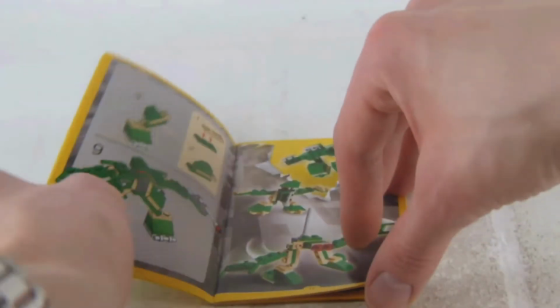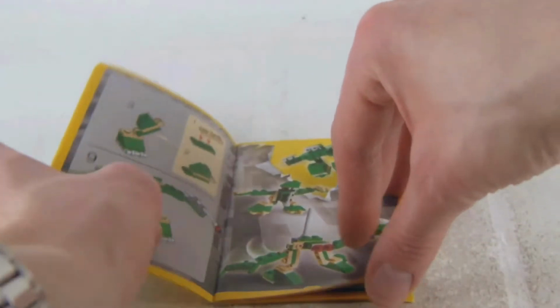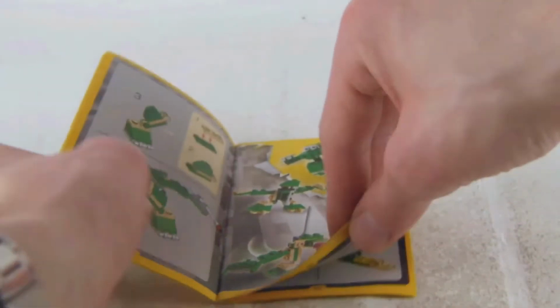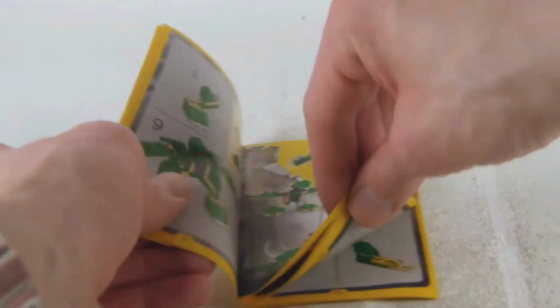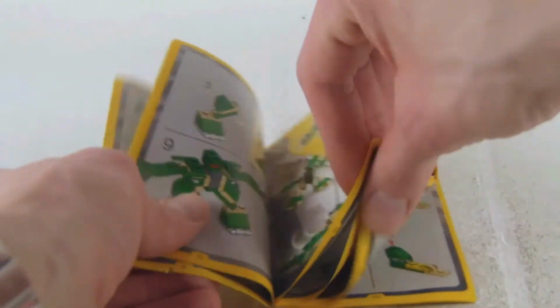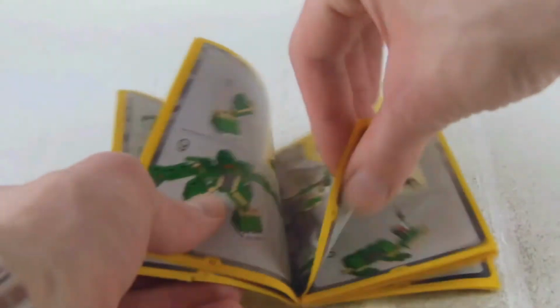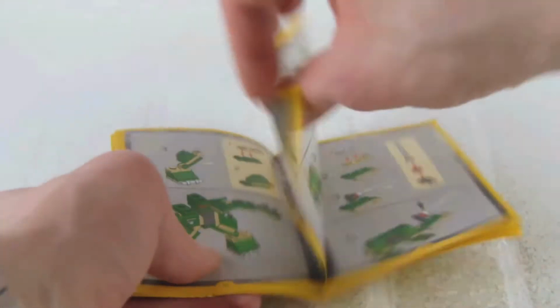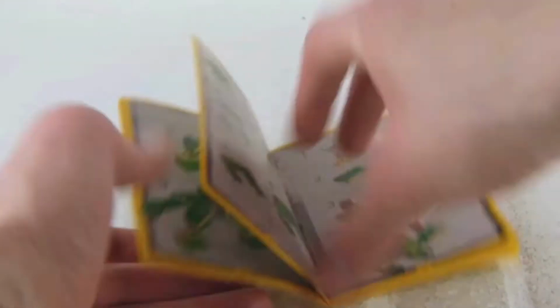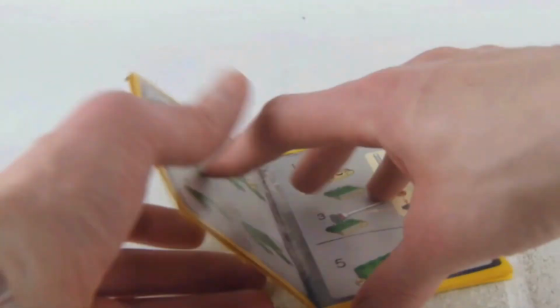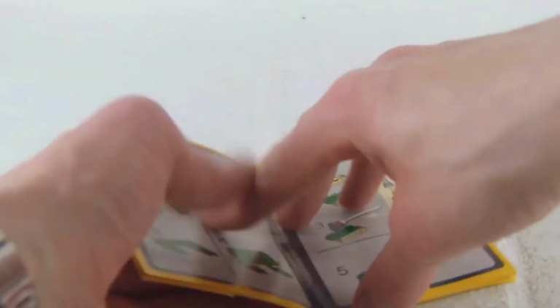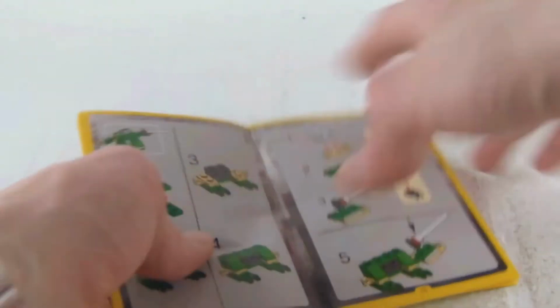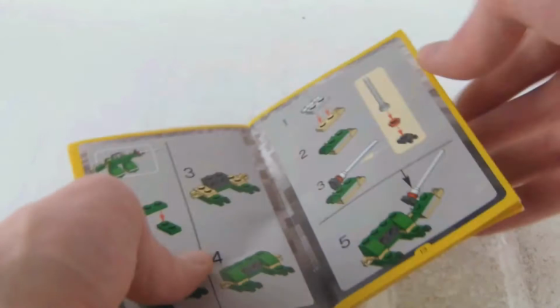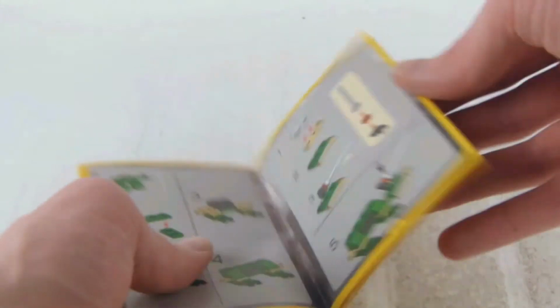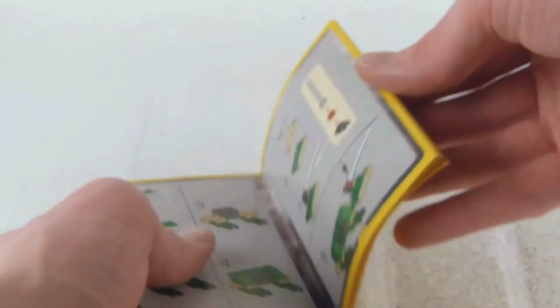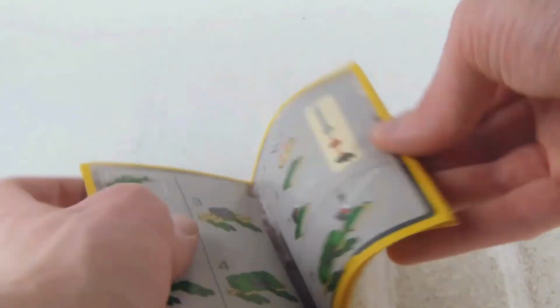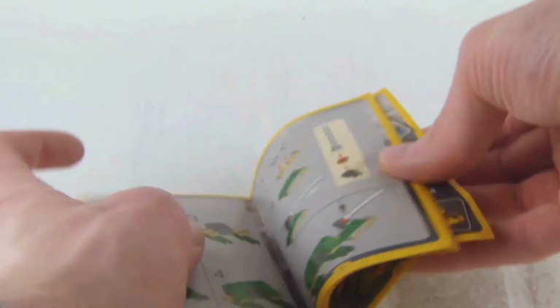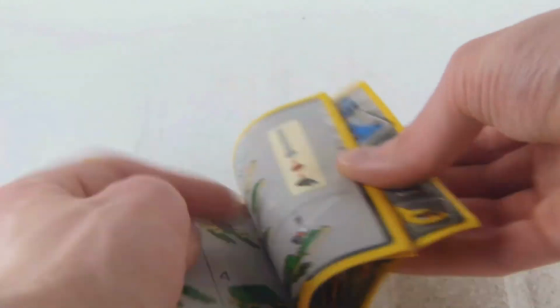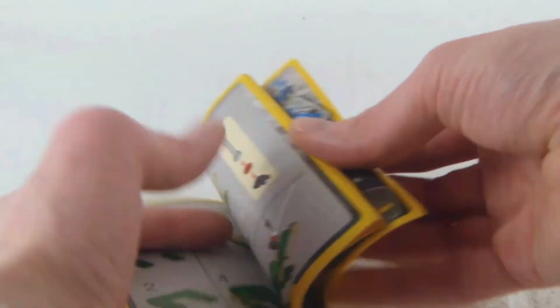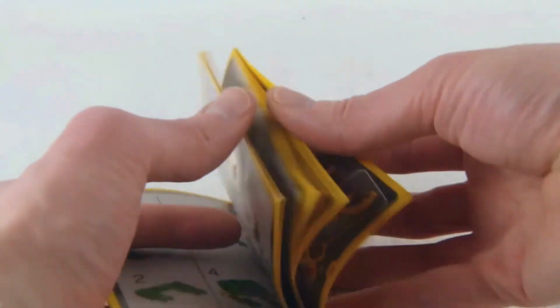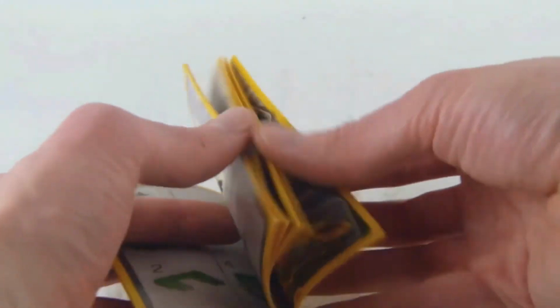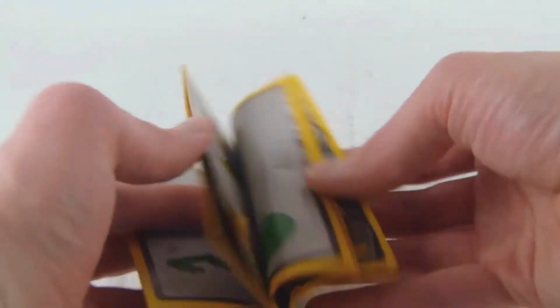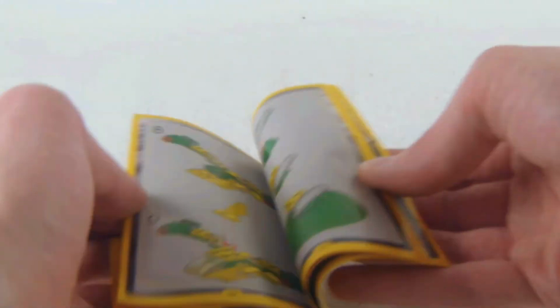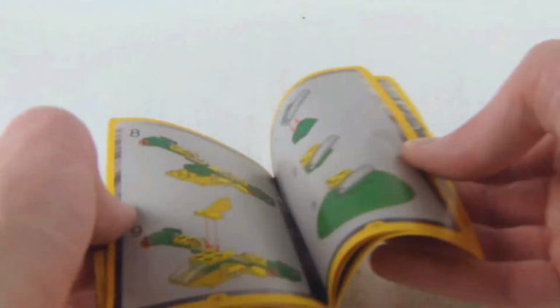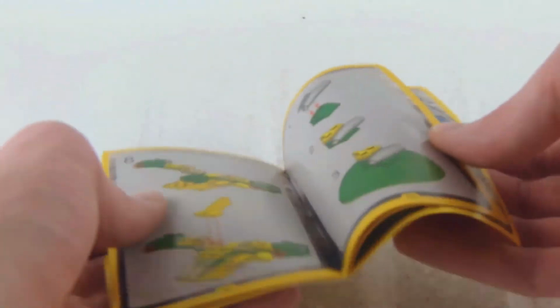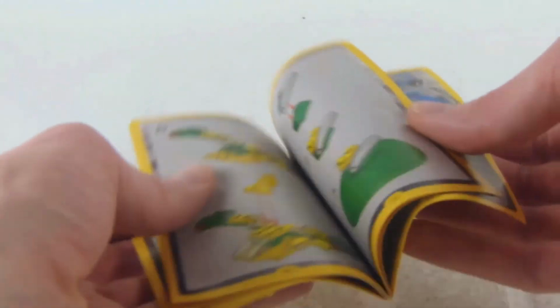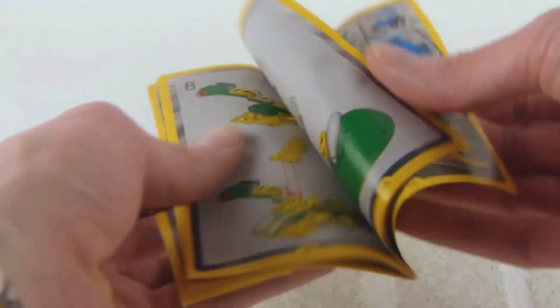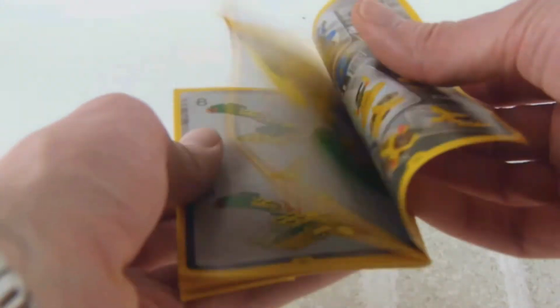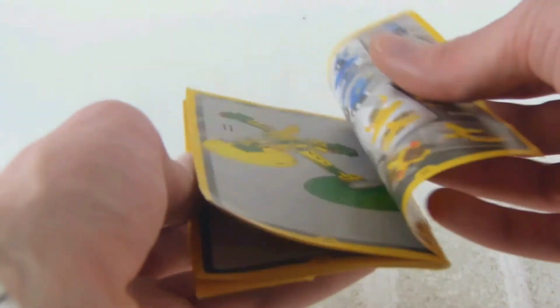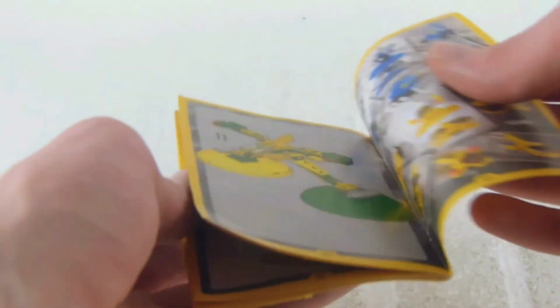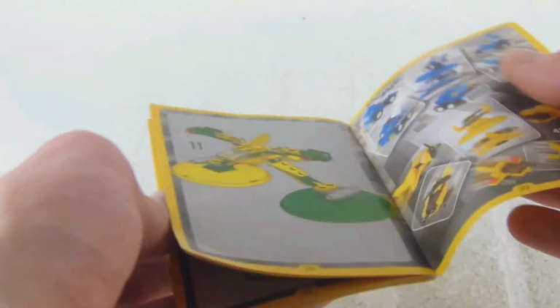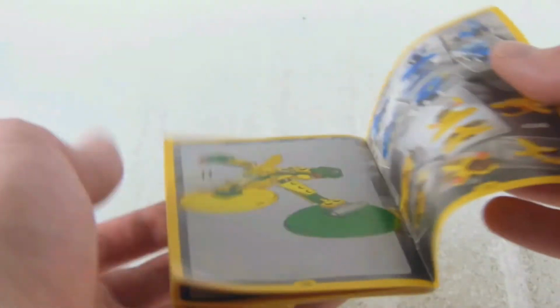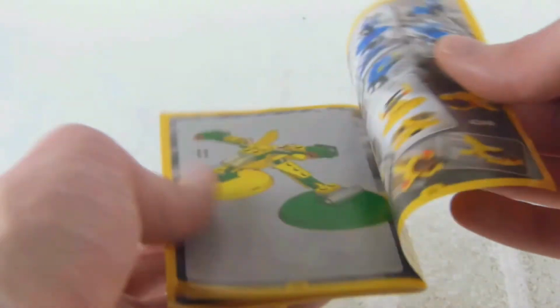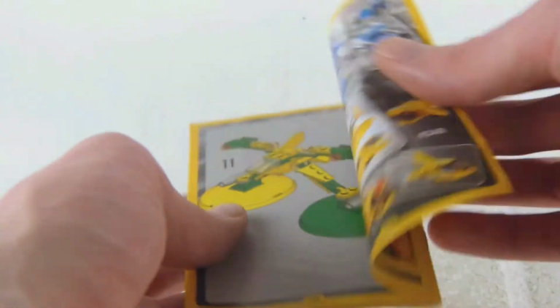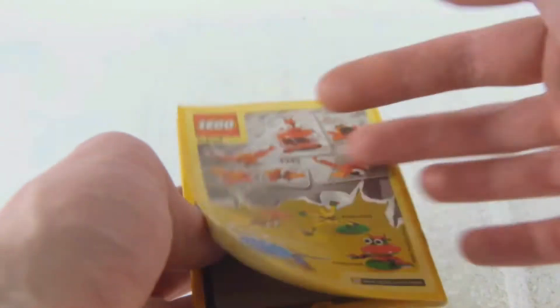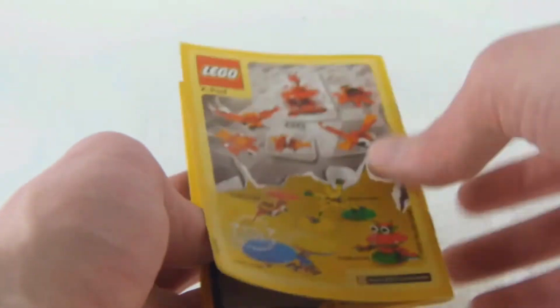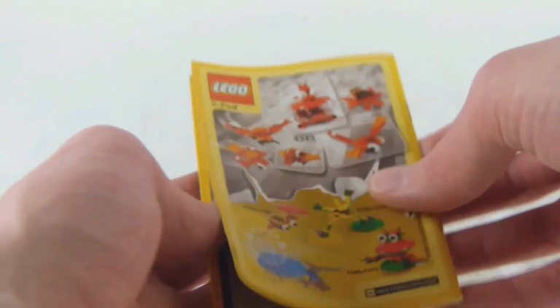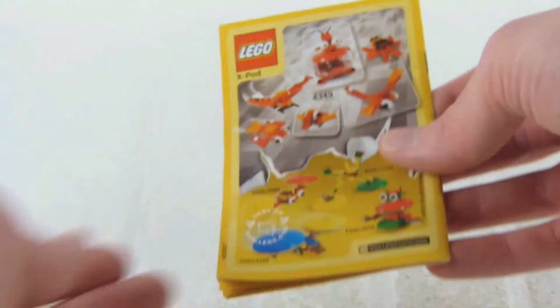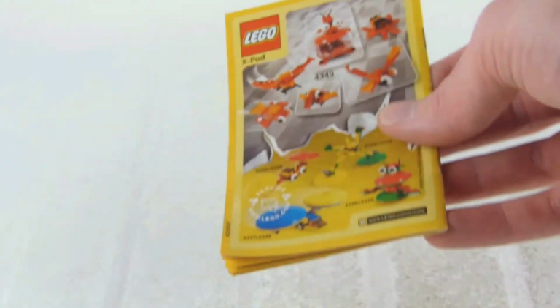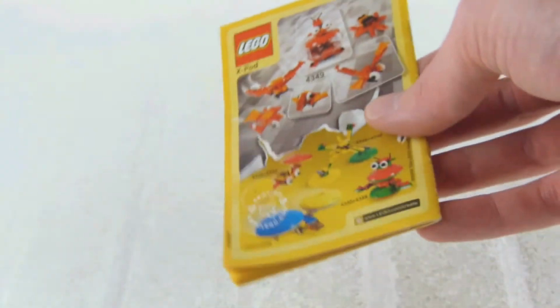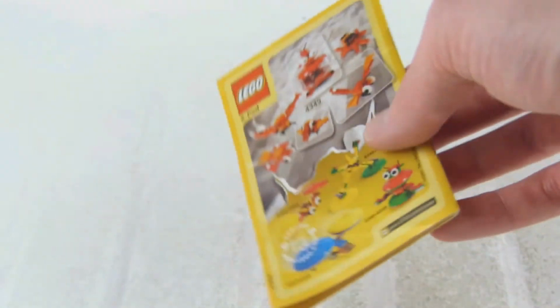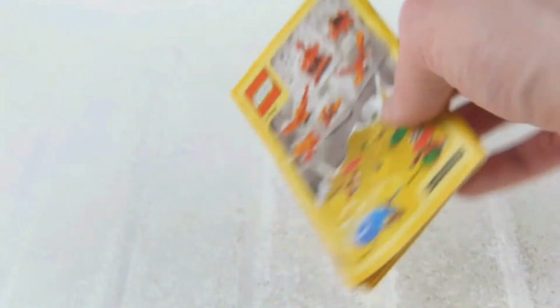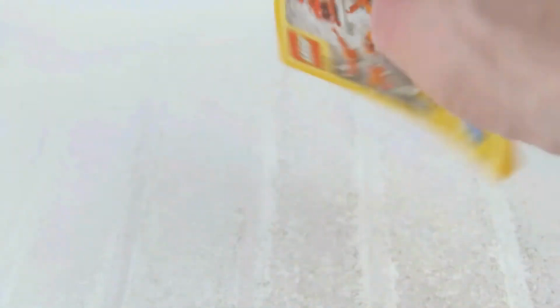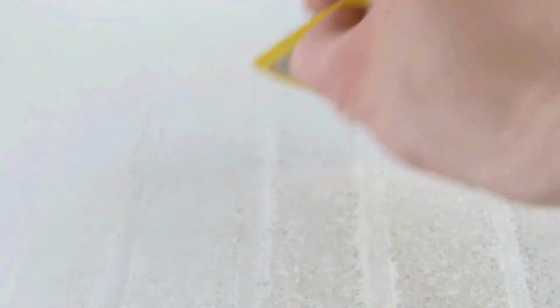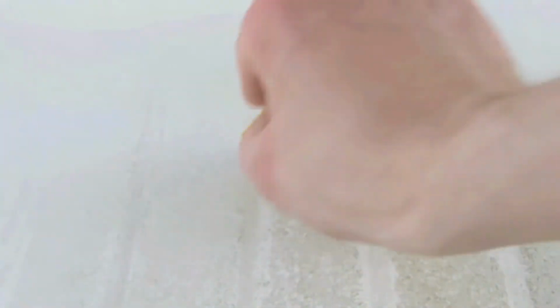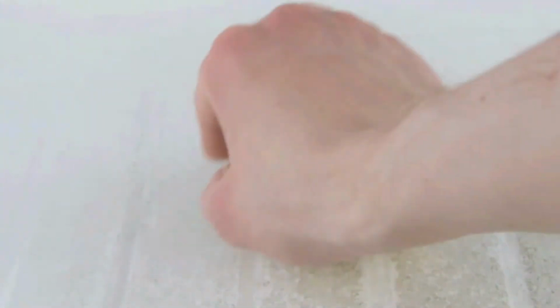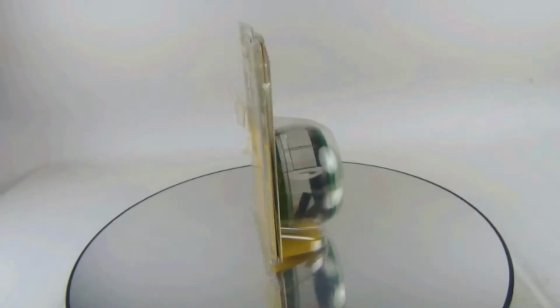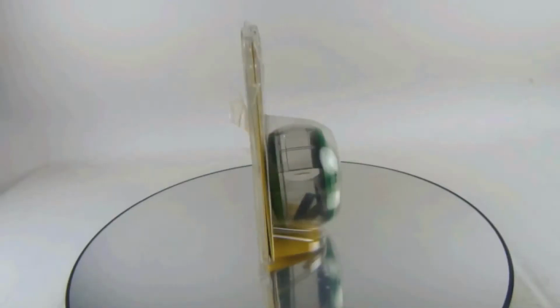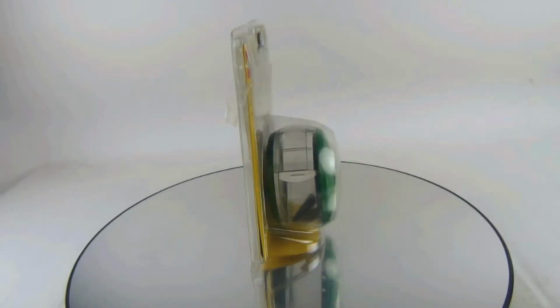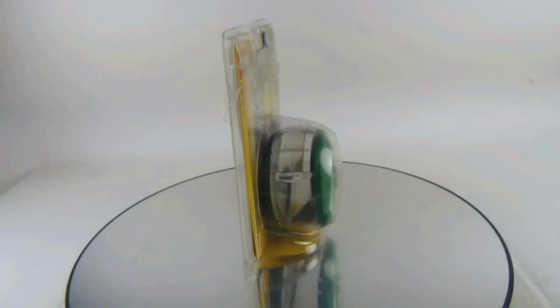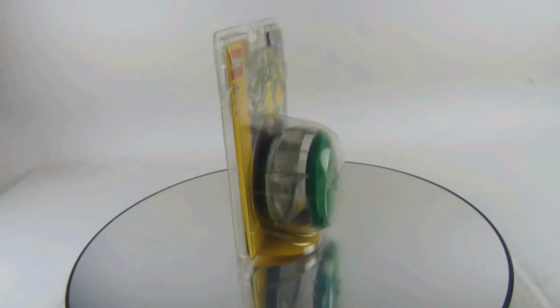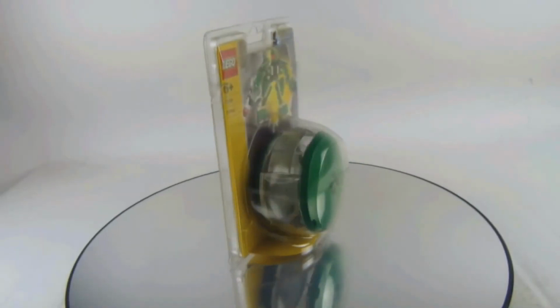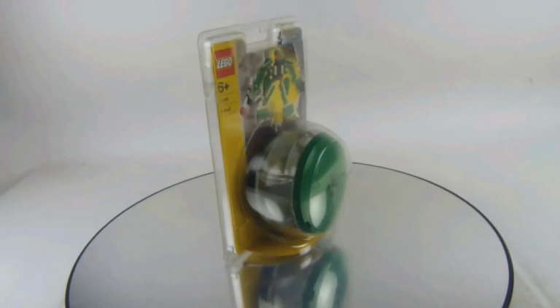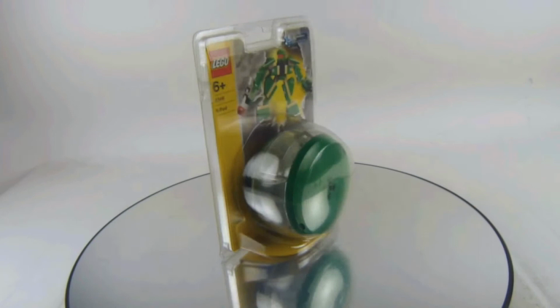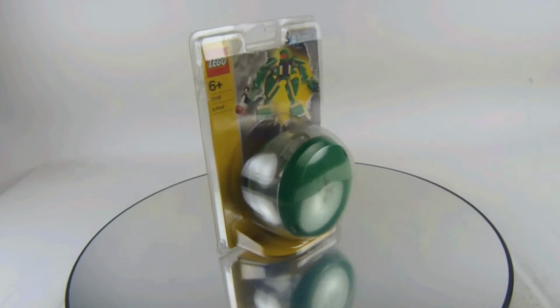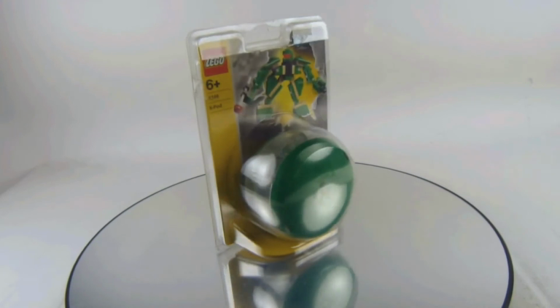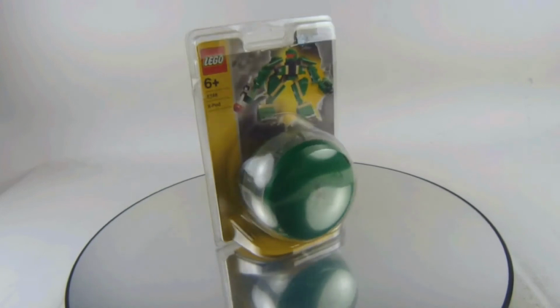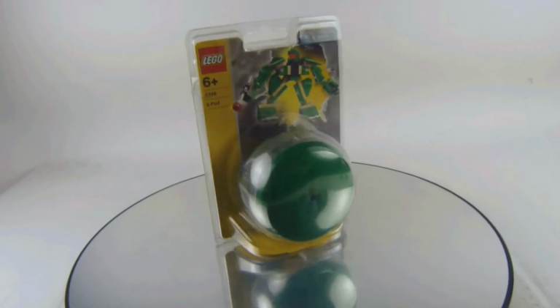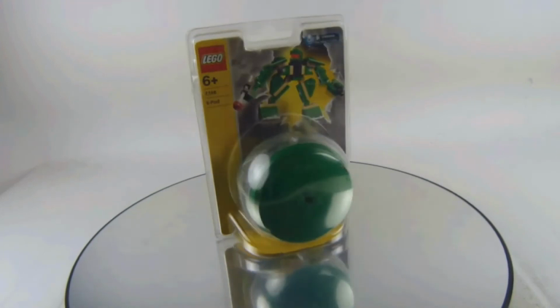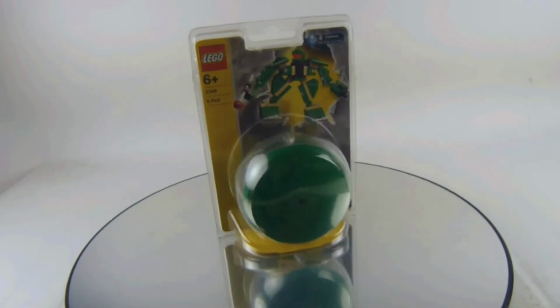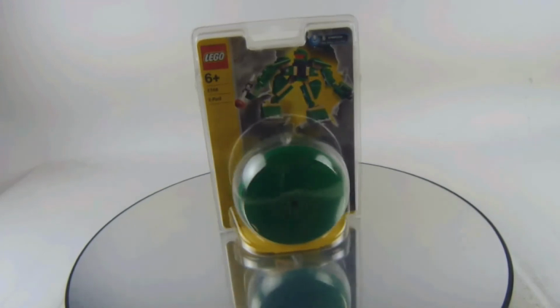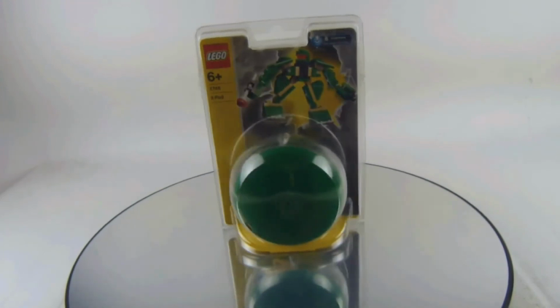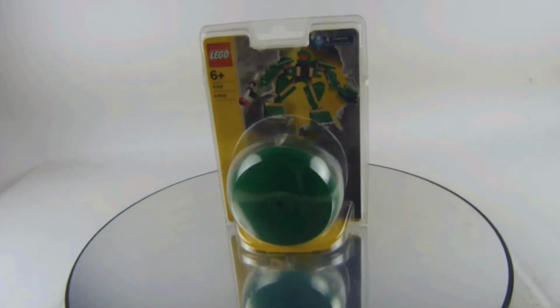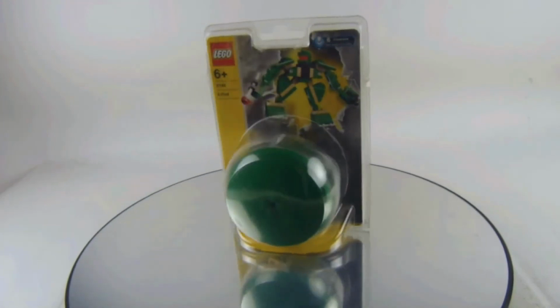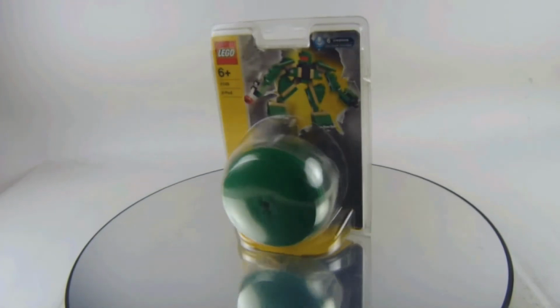It includes instructions, no mistakes, no missing pieces, and no stickers. Here we have the packaging.